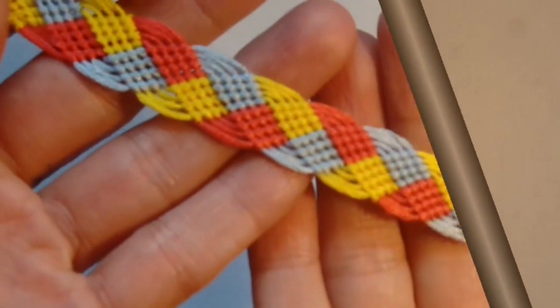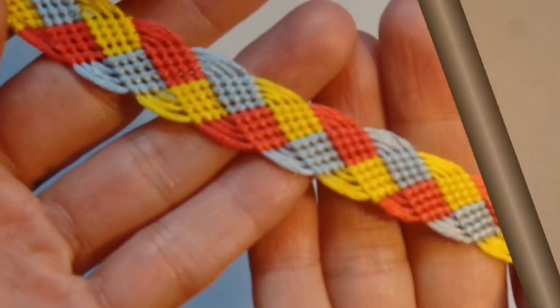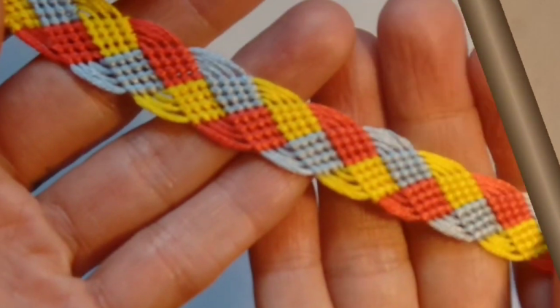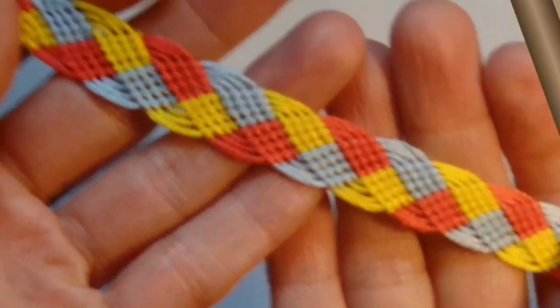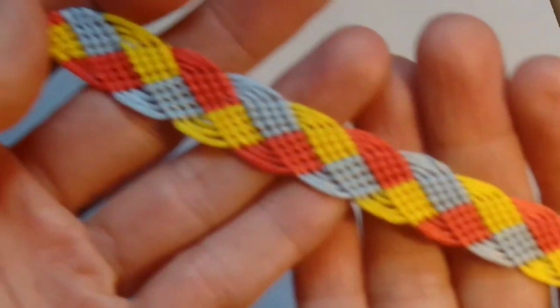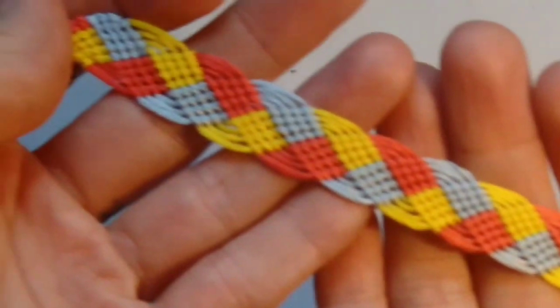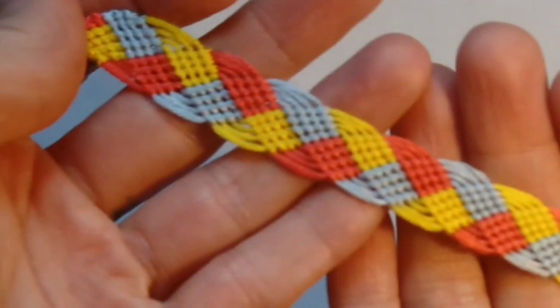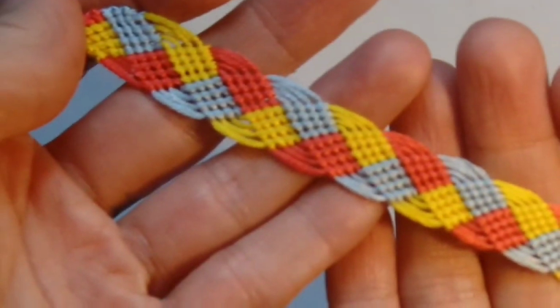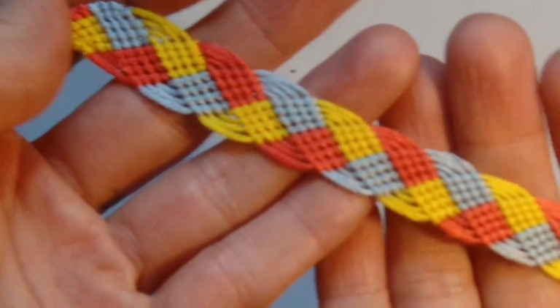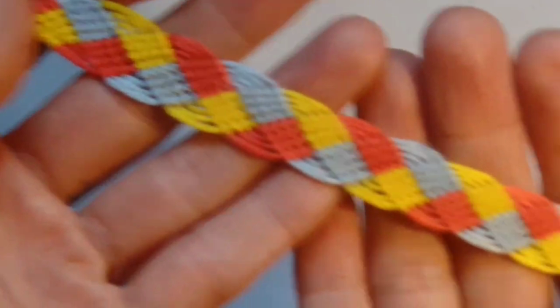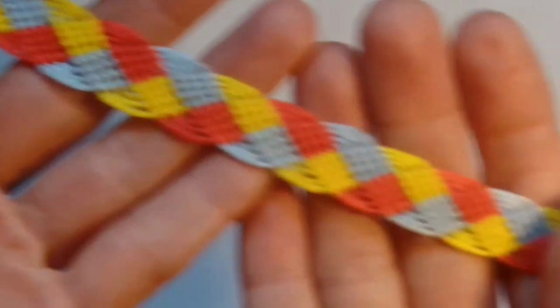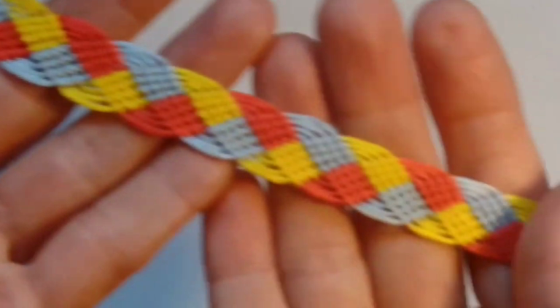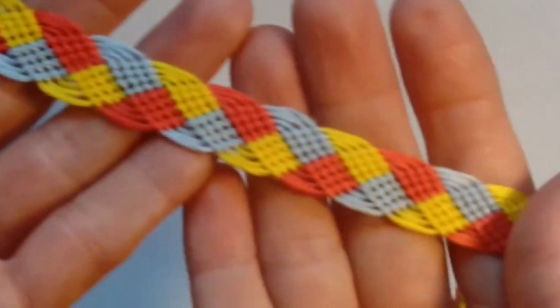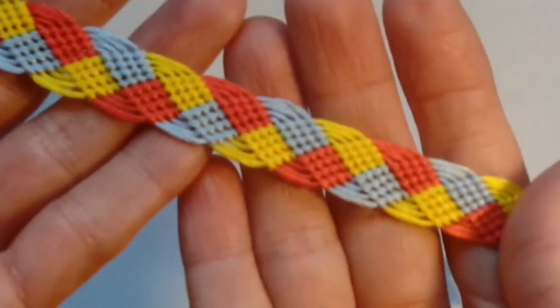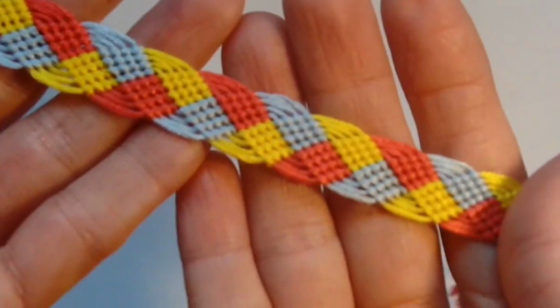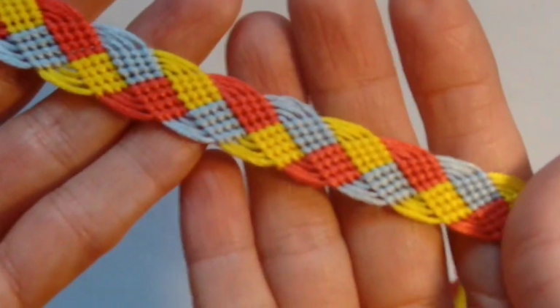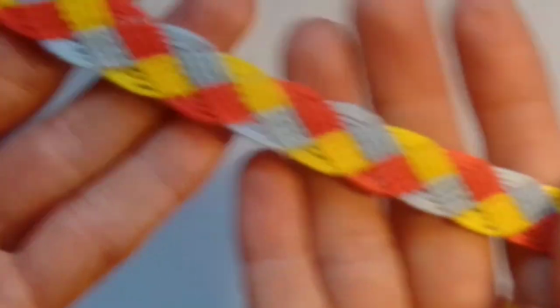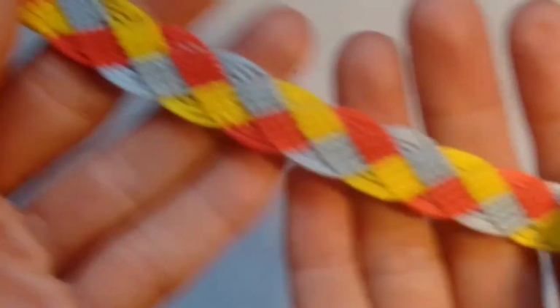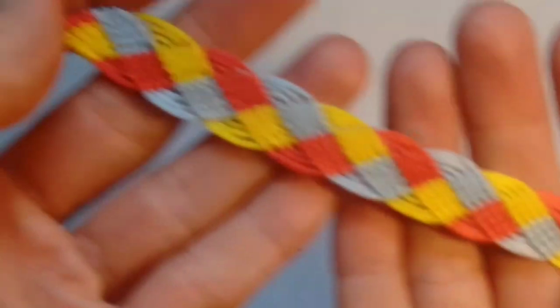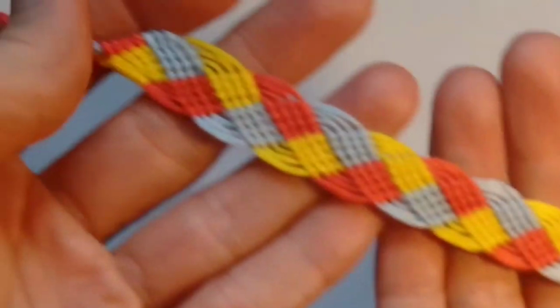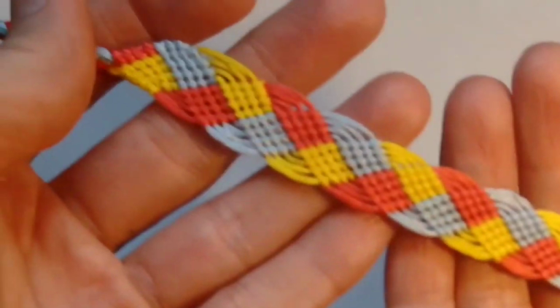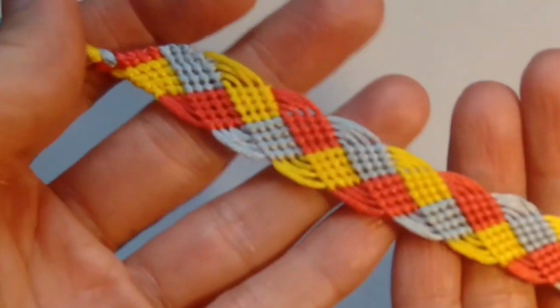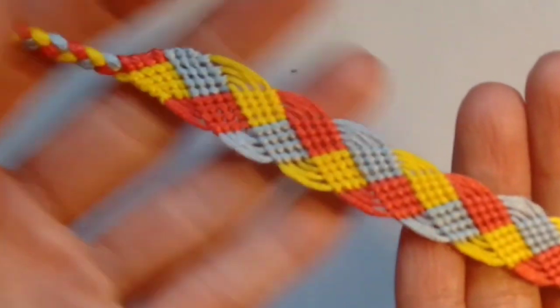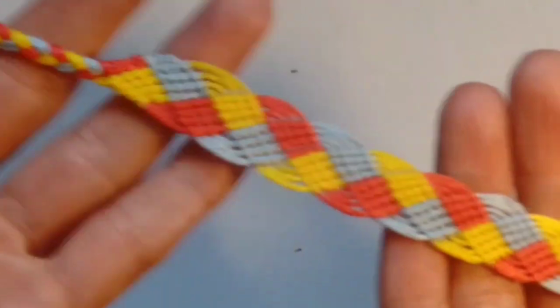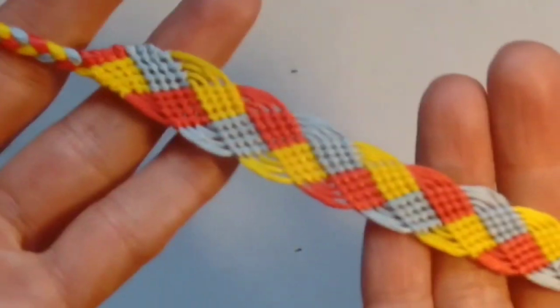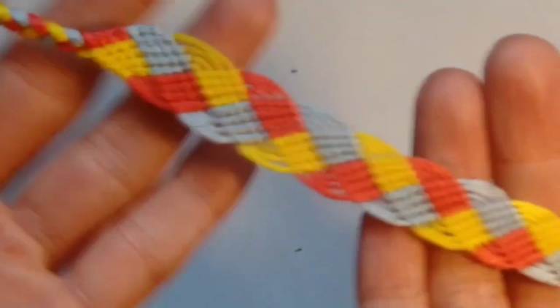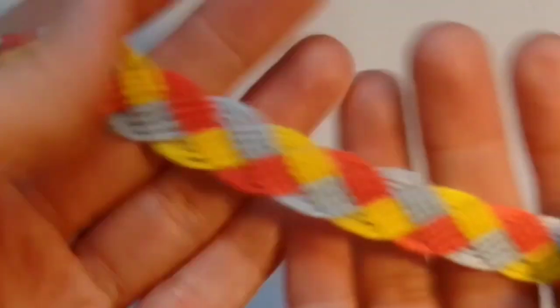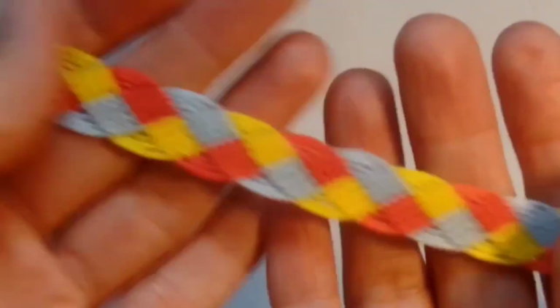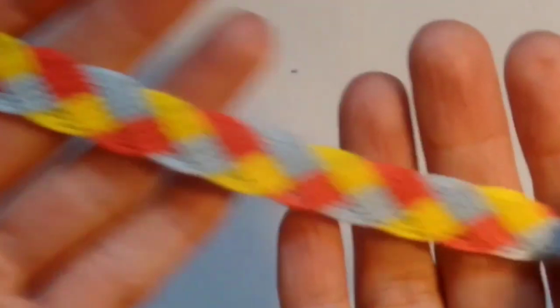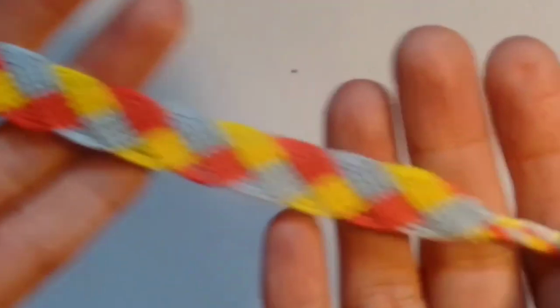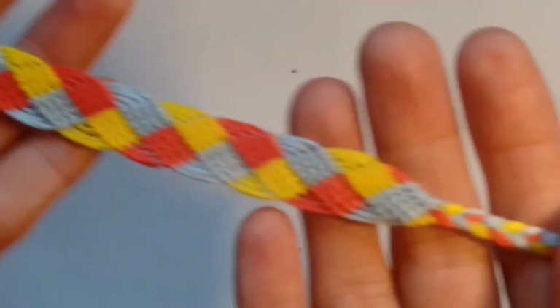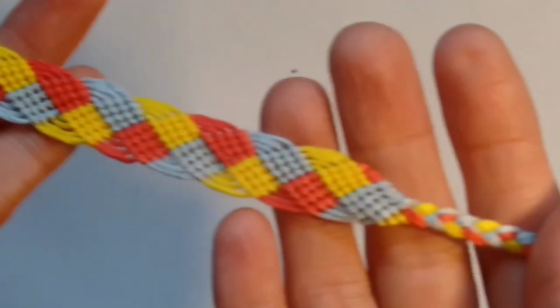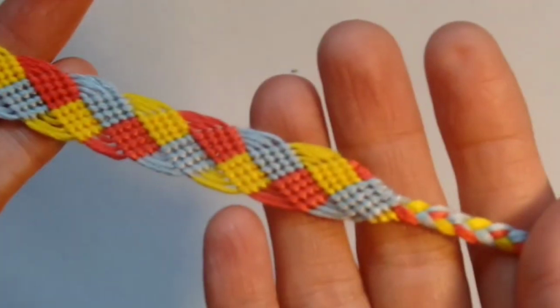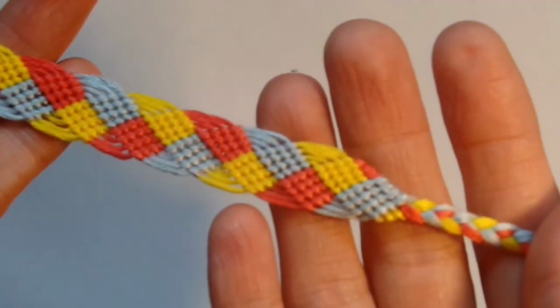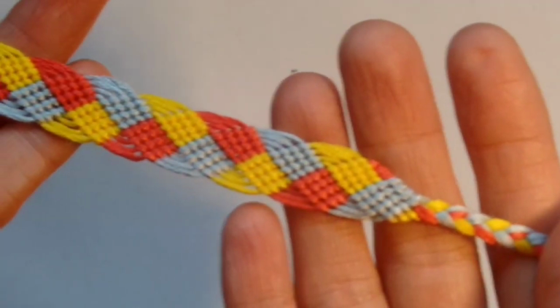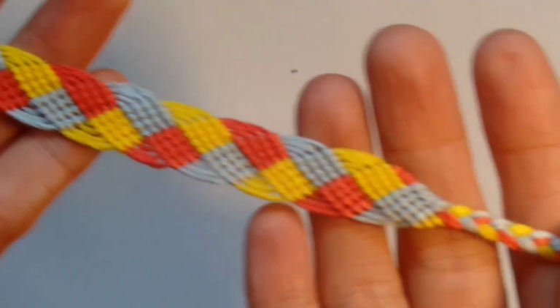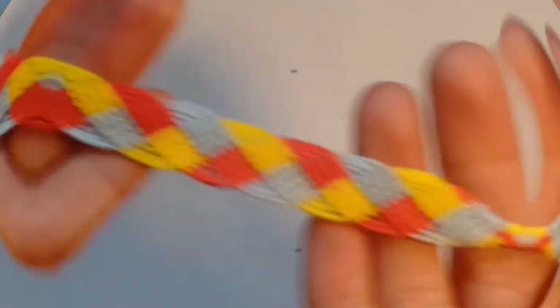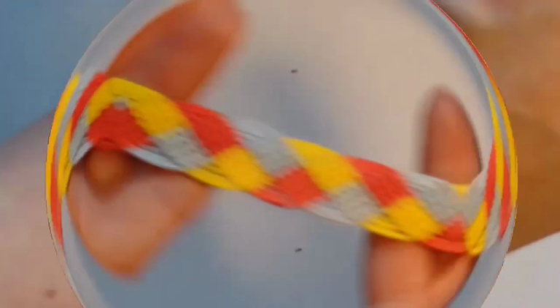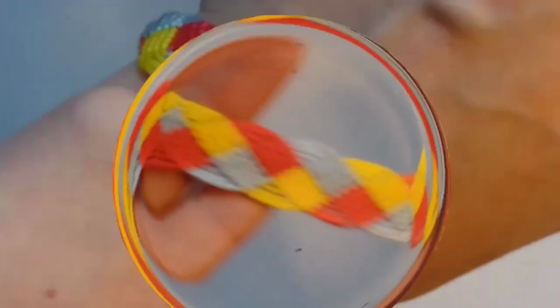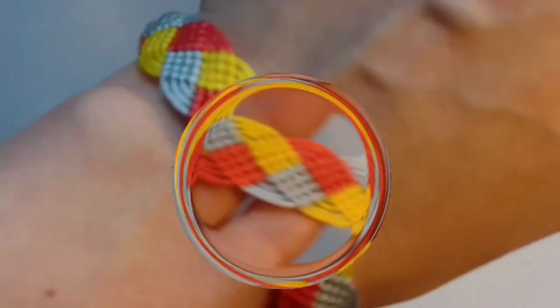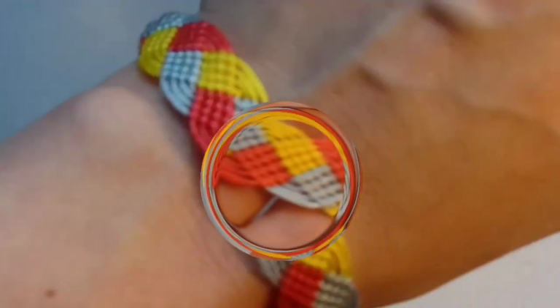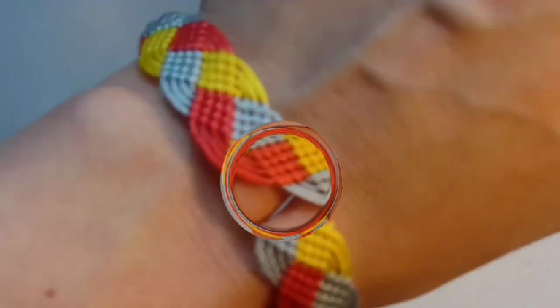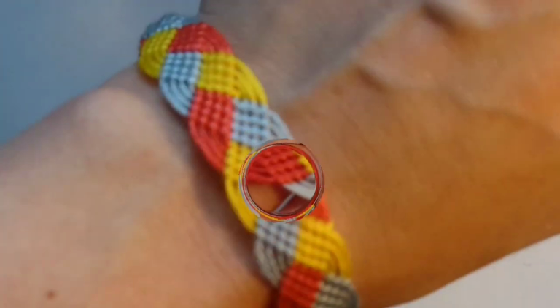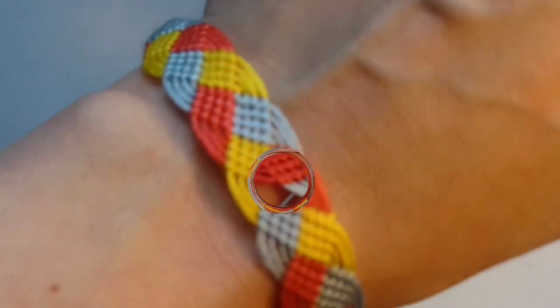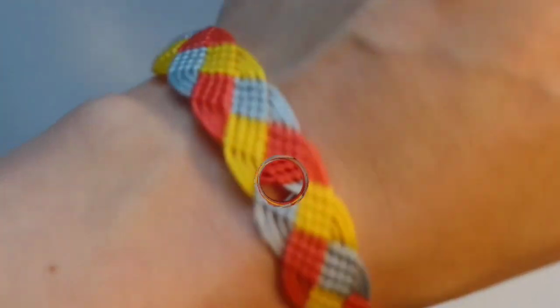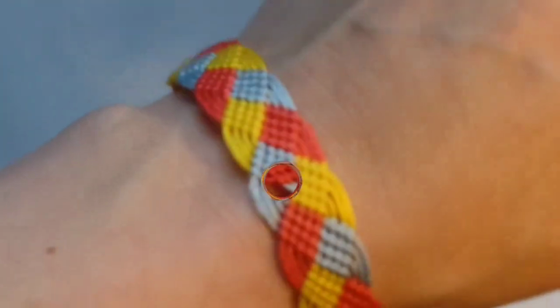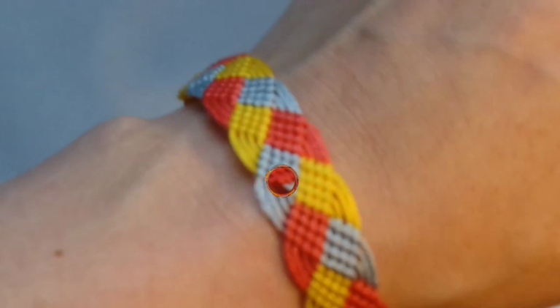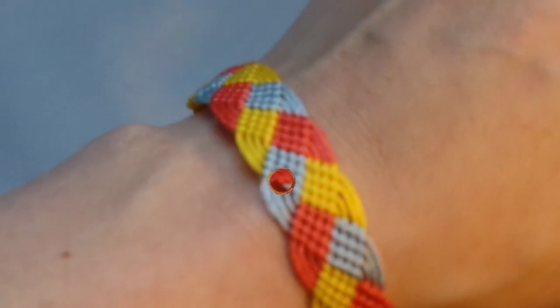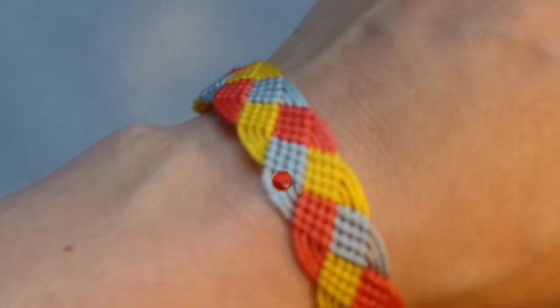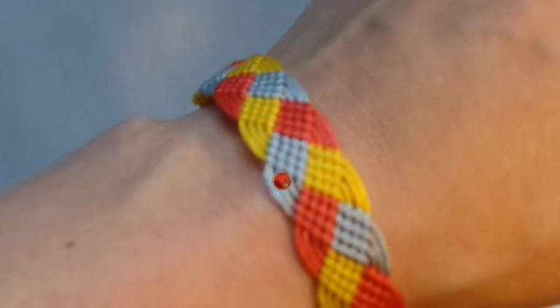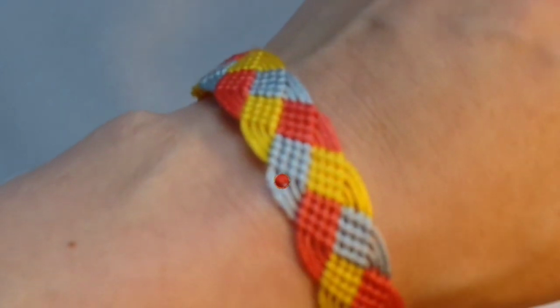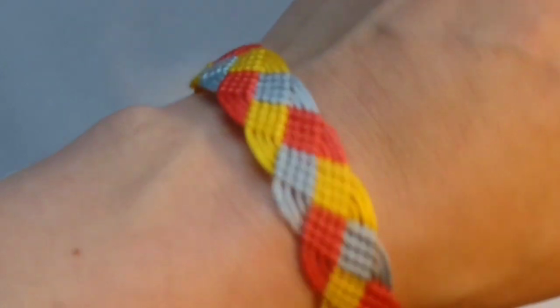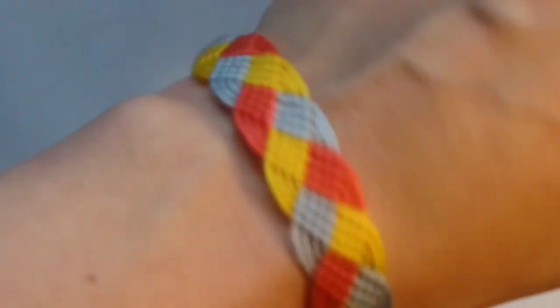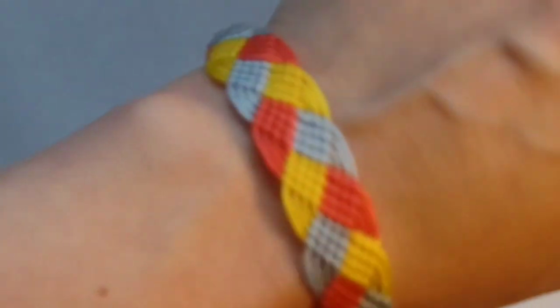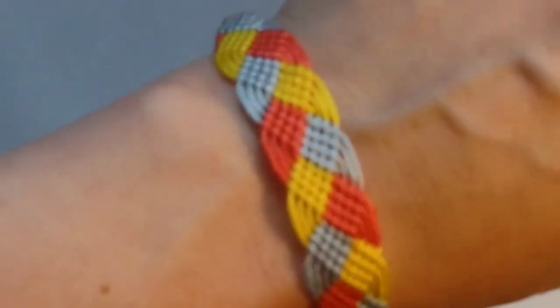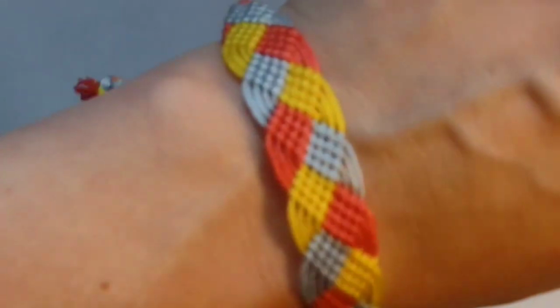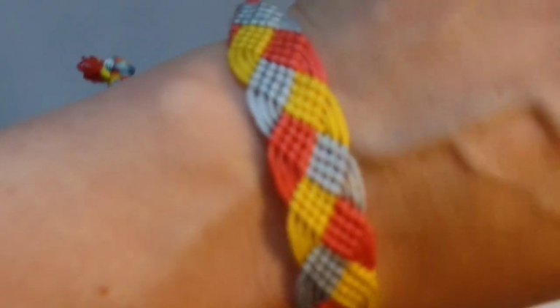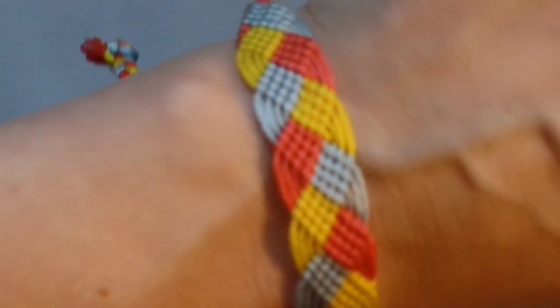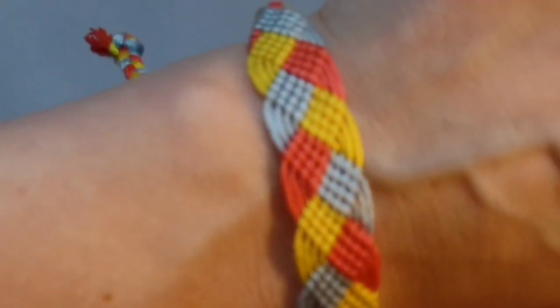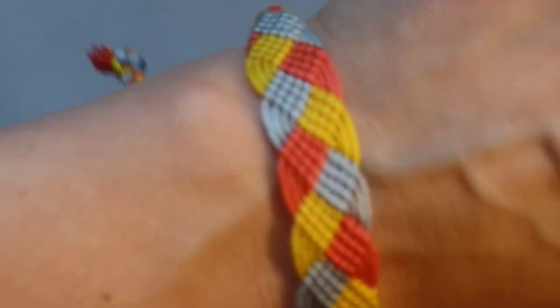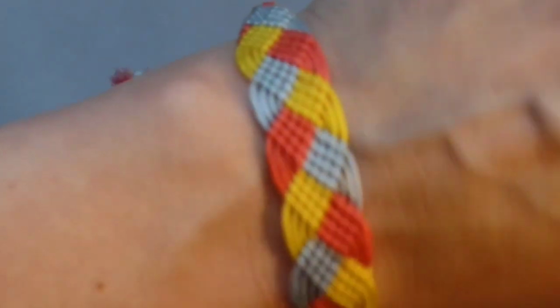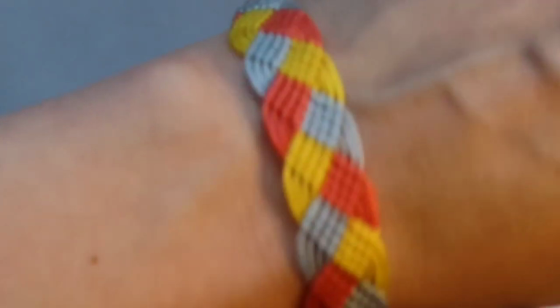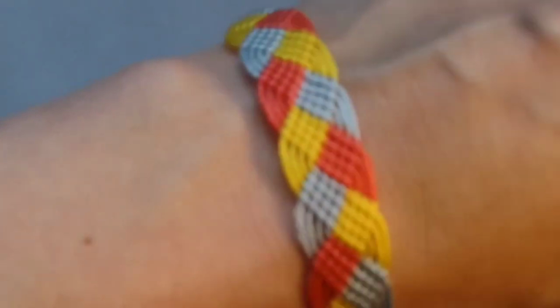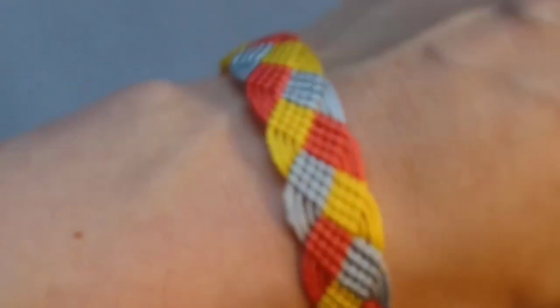Once you've finished you should end up with something that looks like this. And that is your completed friendship bracelet. Good luck.